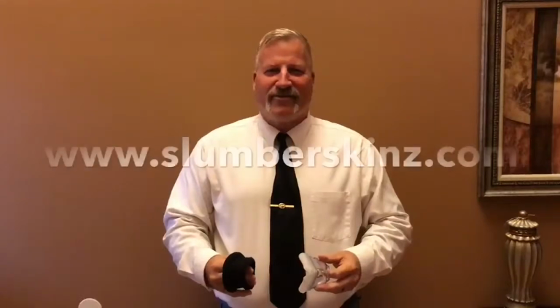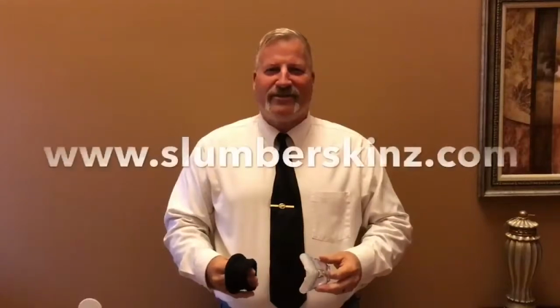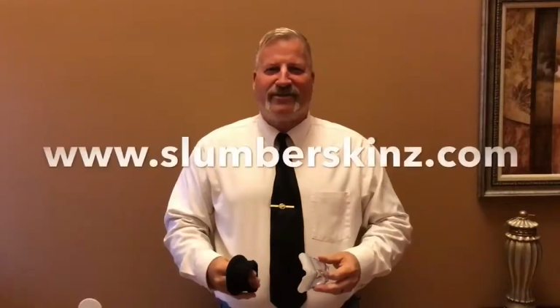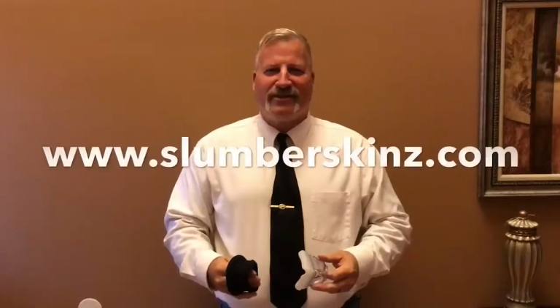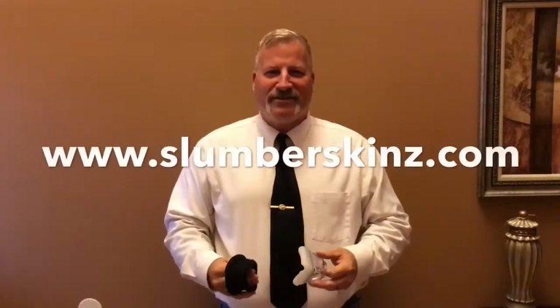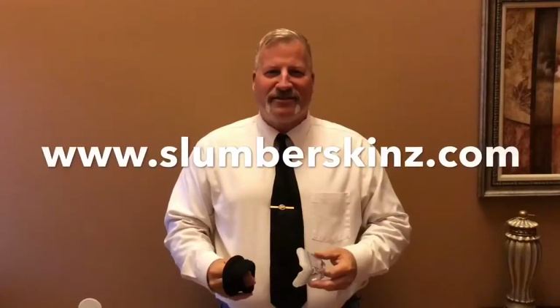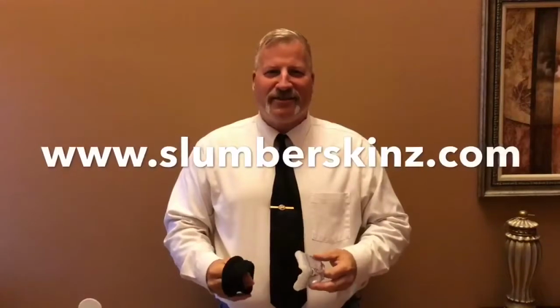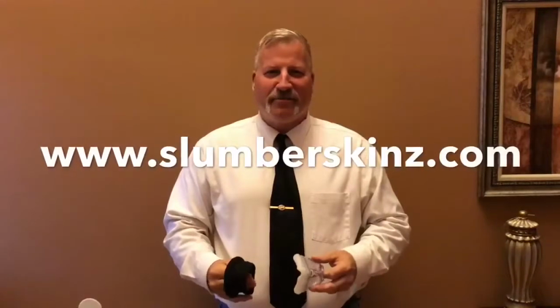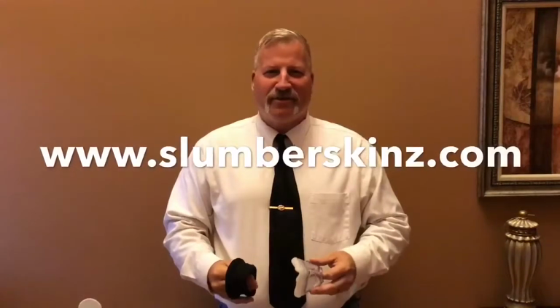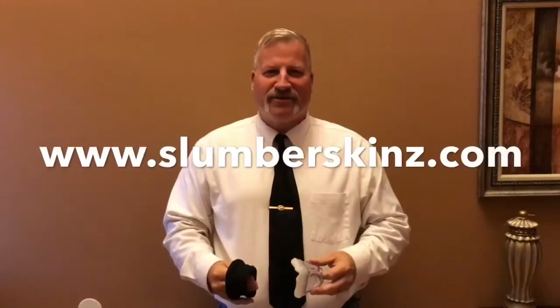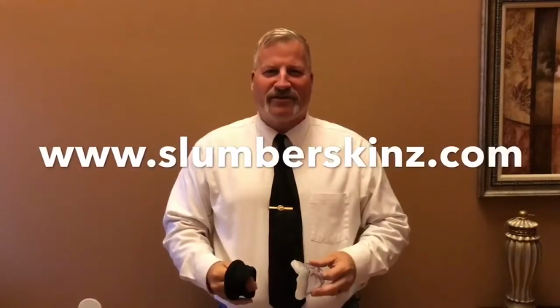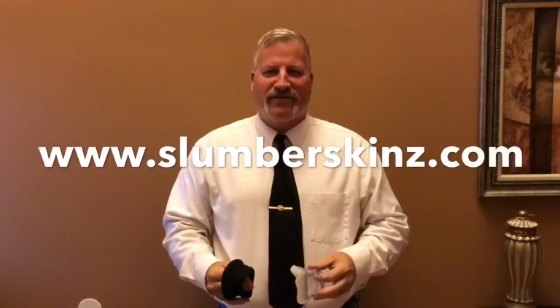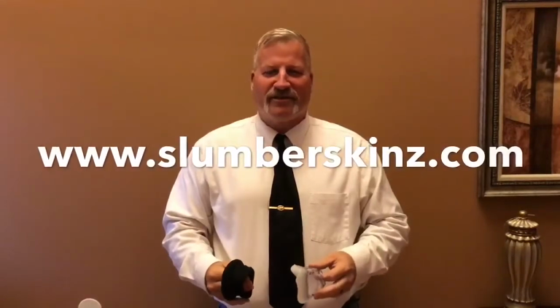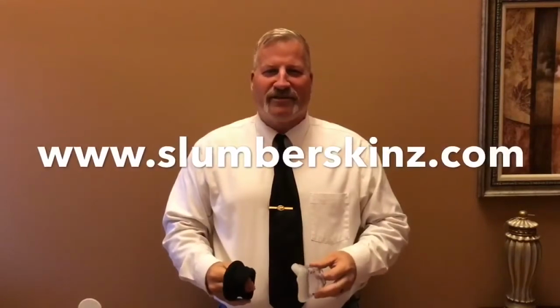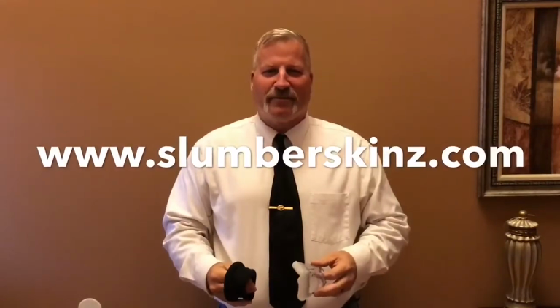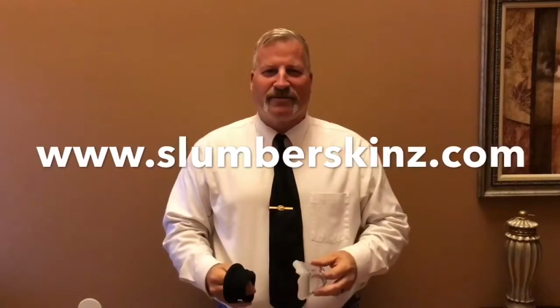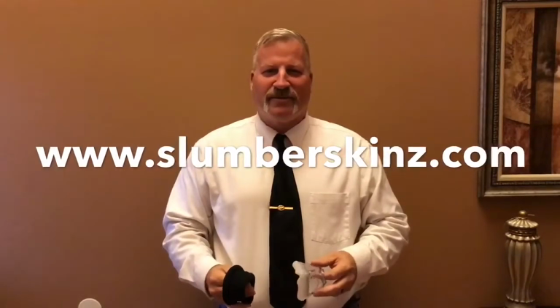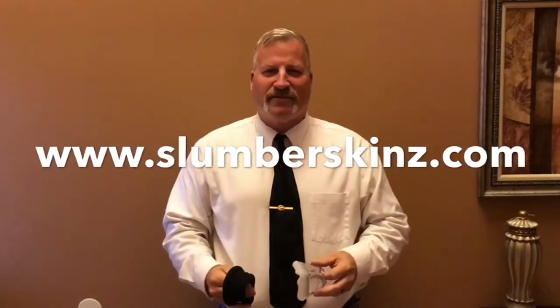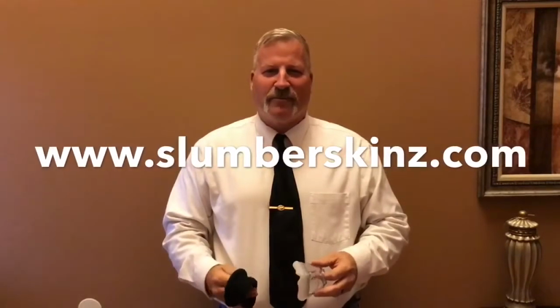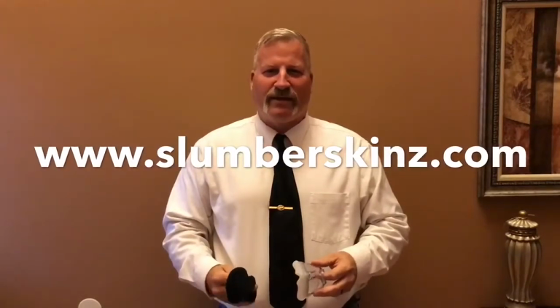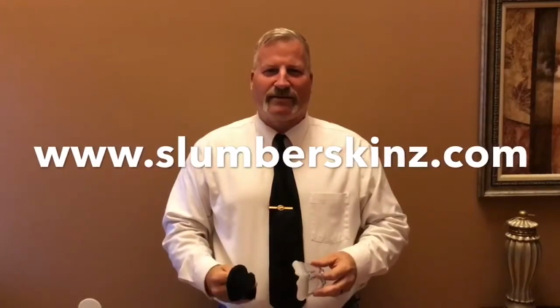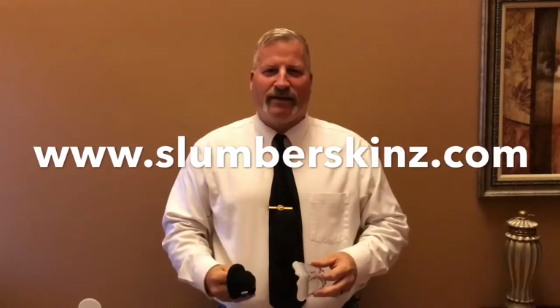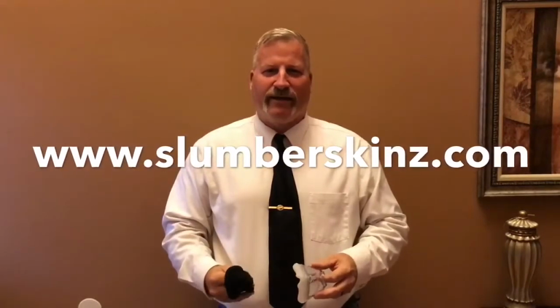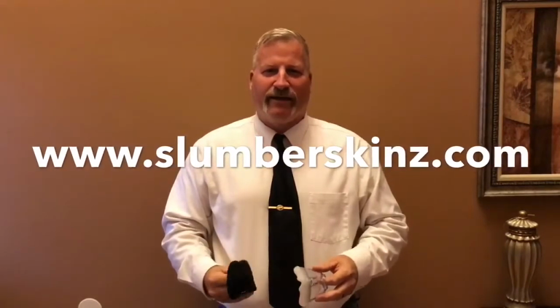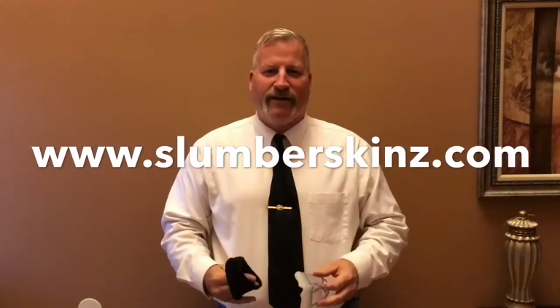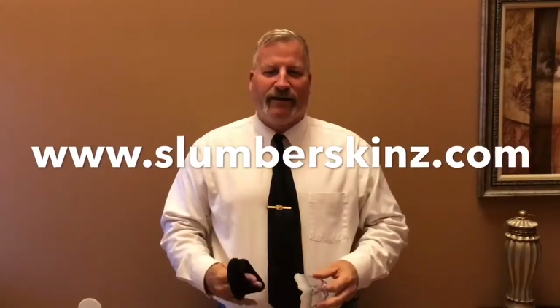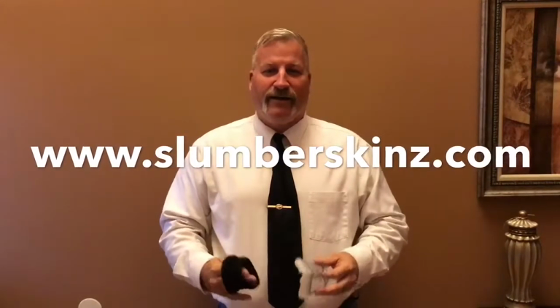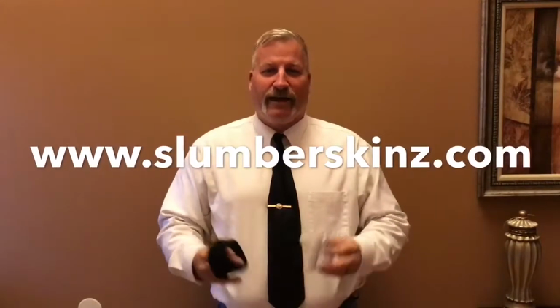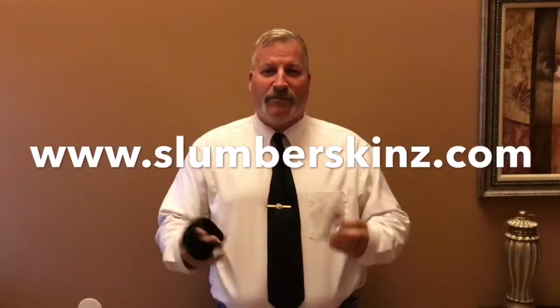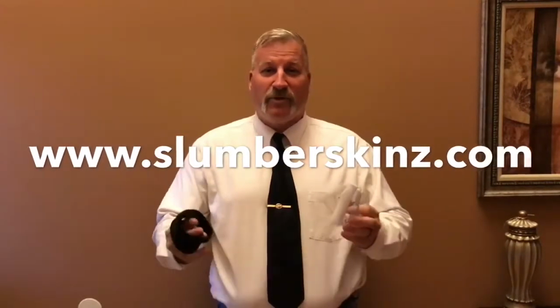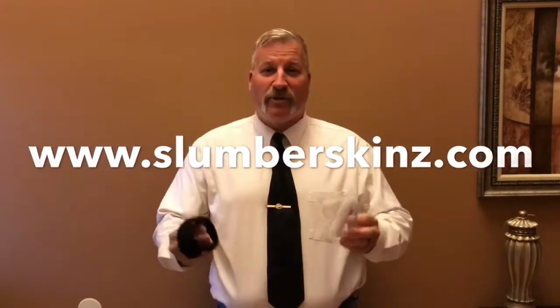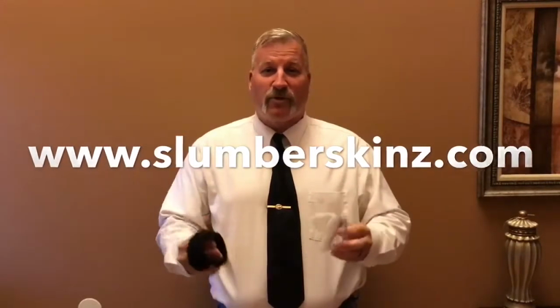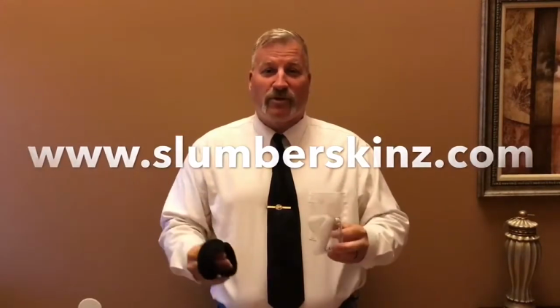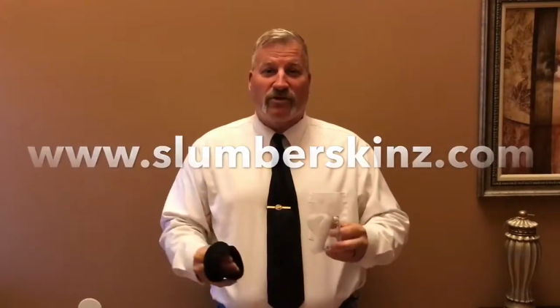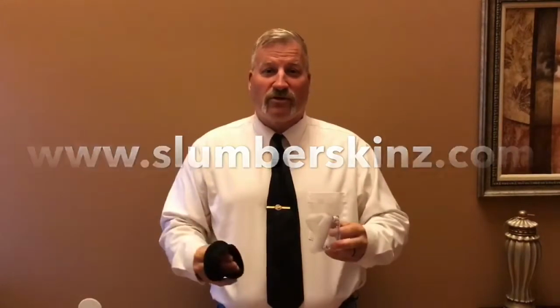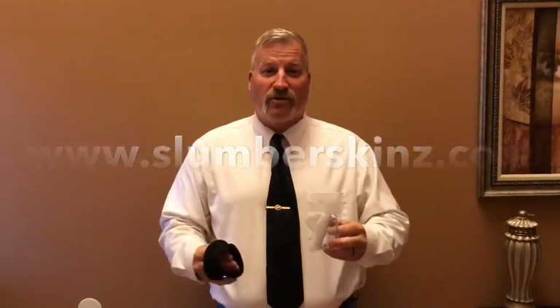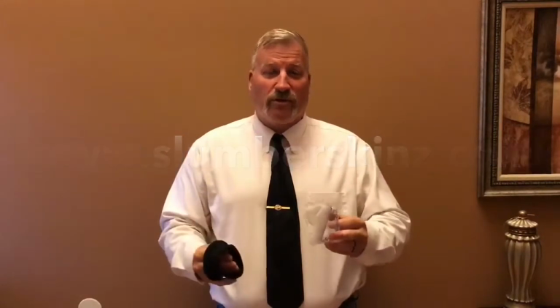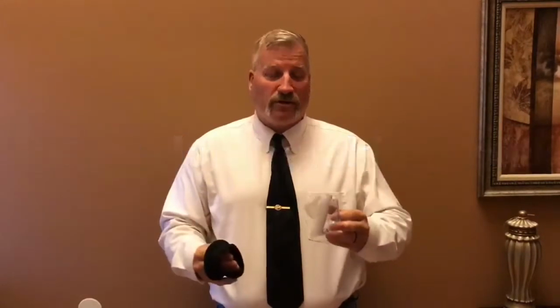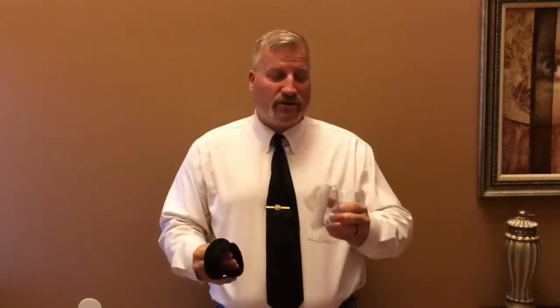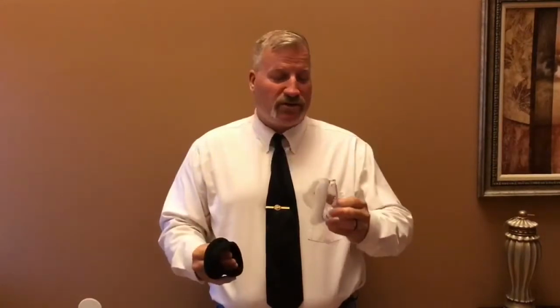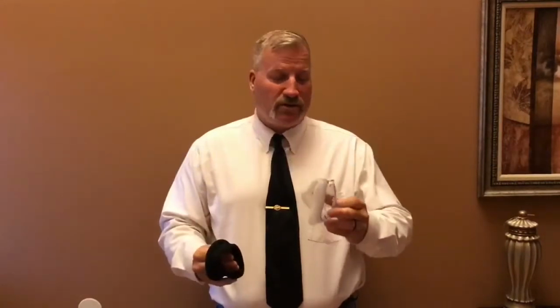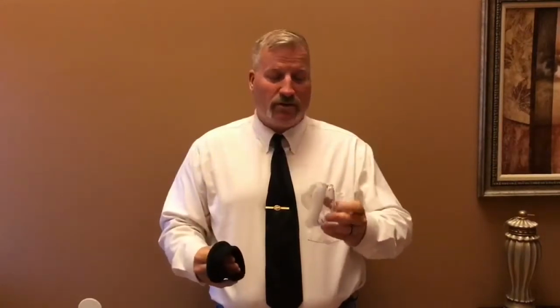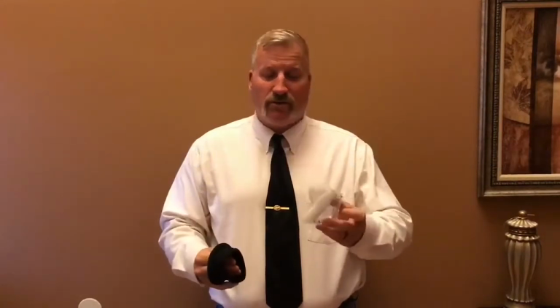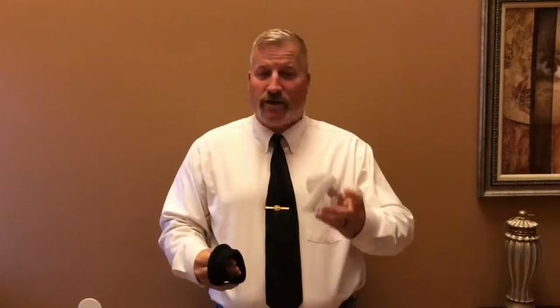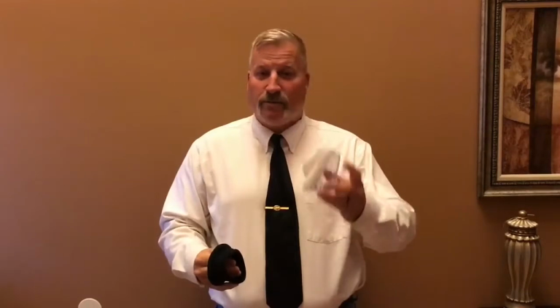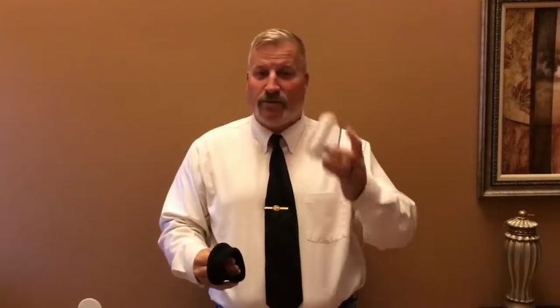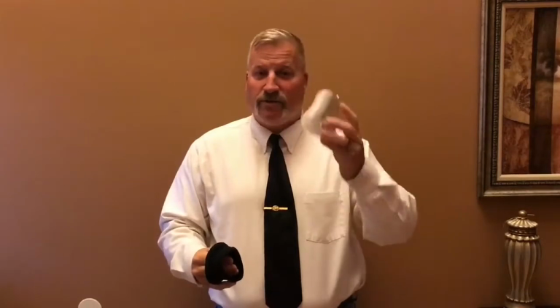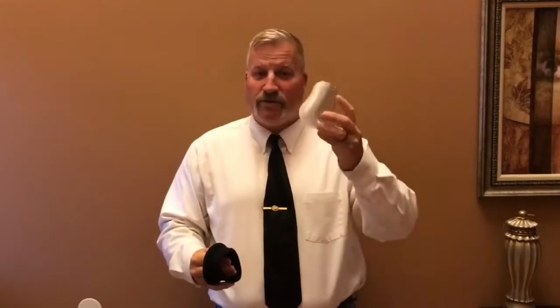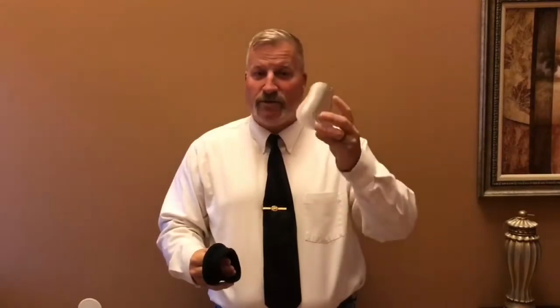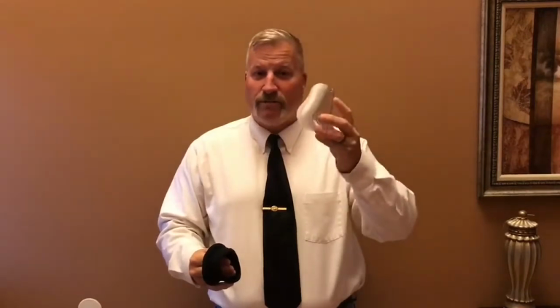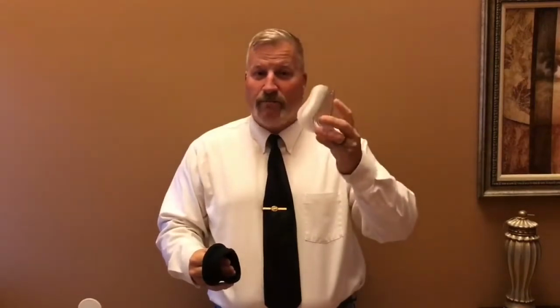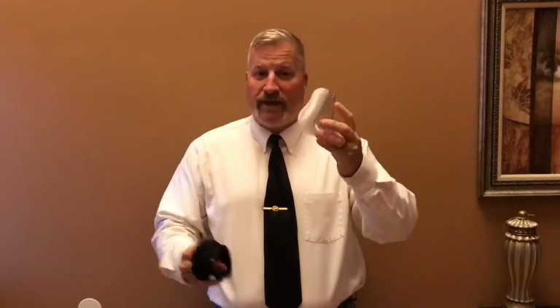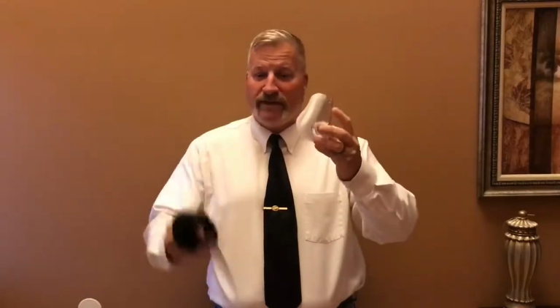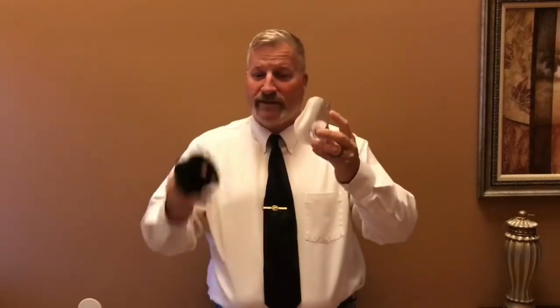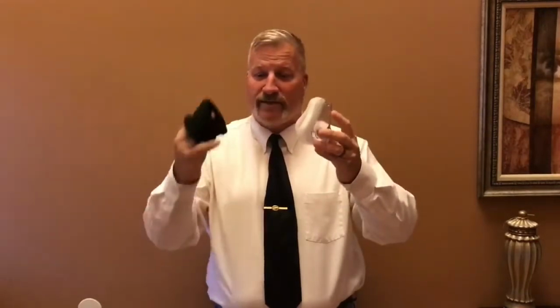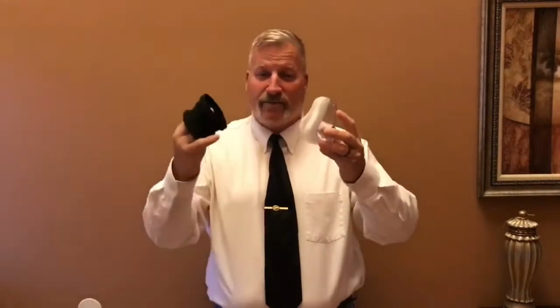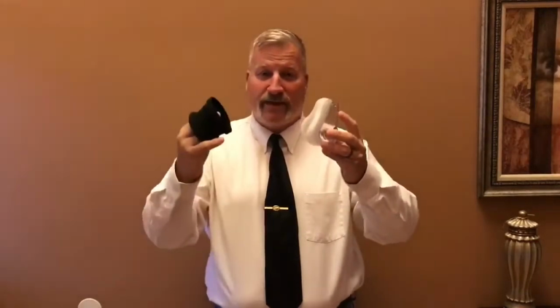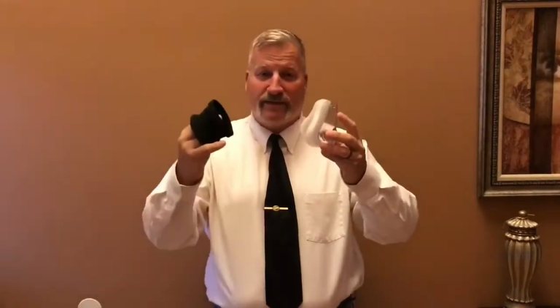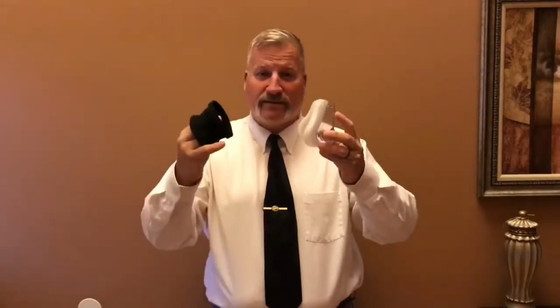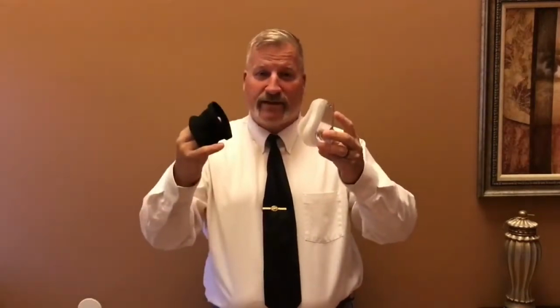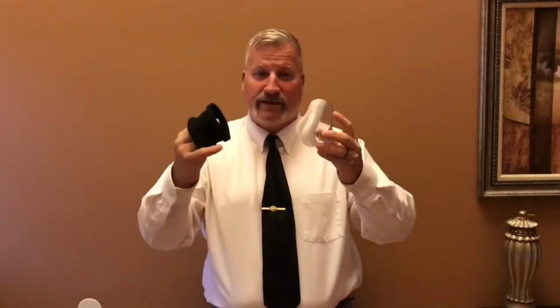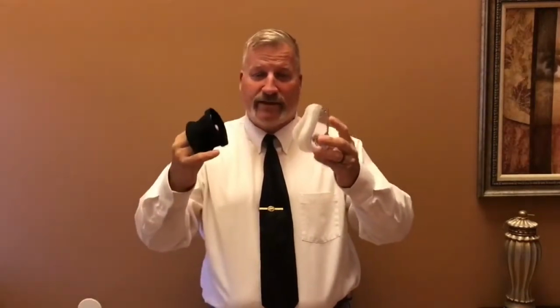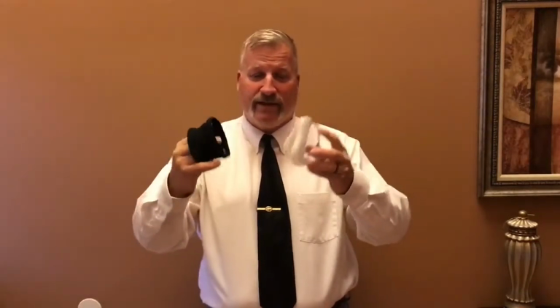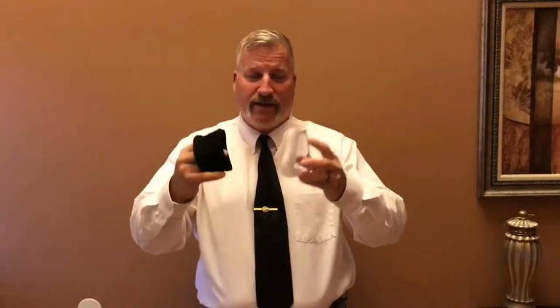Congratulations on the purchase of your SlumberSkins mask liner. I'm doing a quick tutorial to show you how to put your mask and your mask liner together.